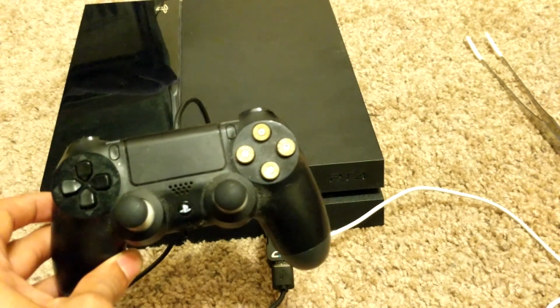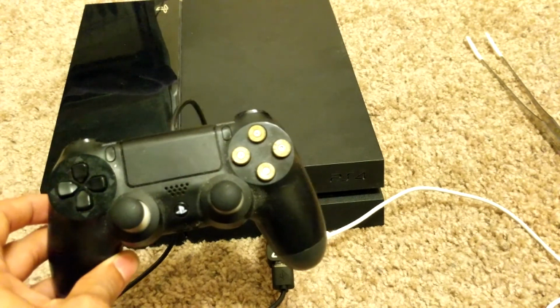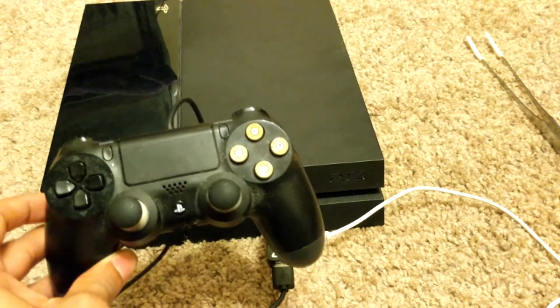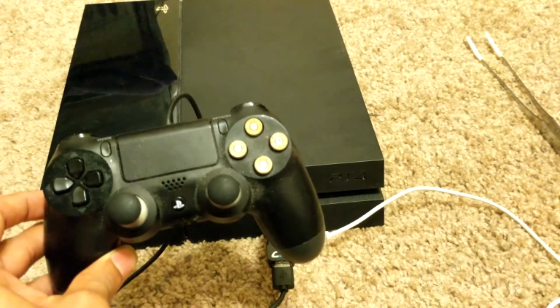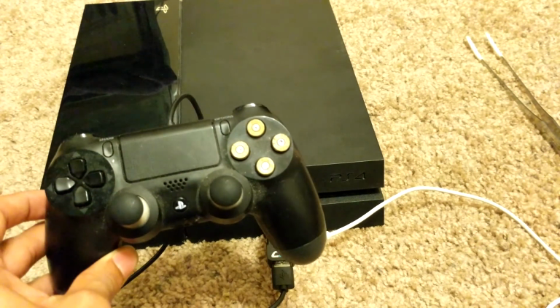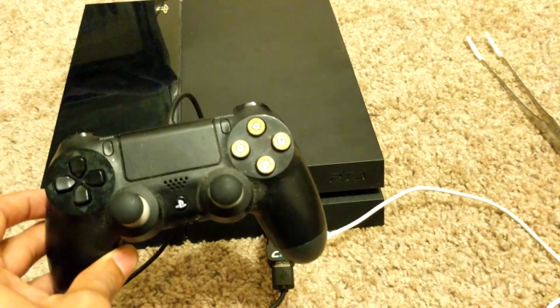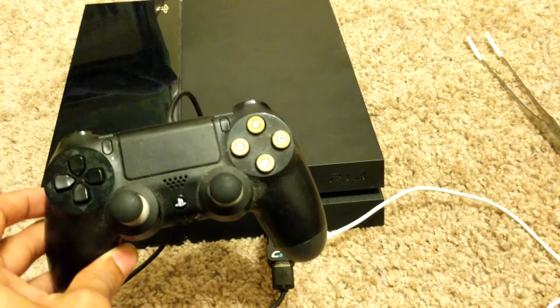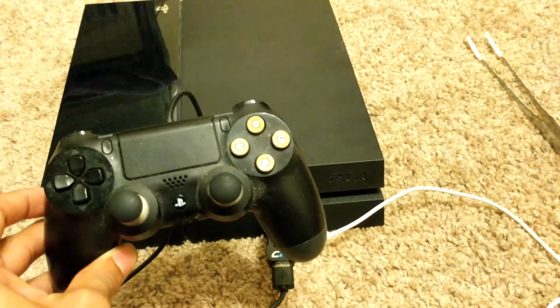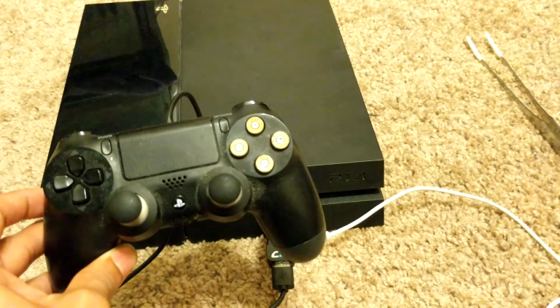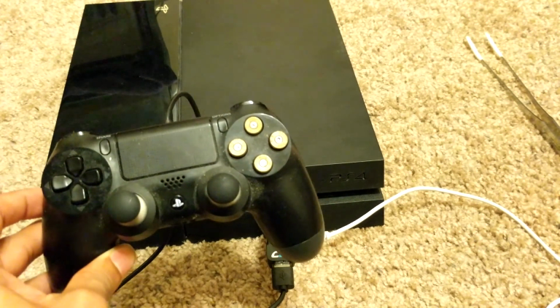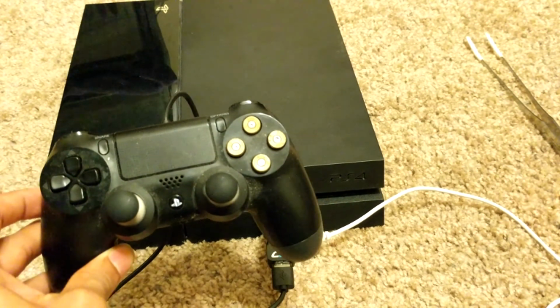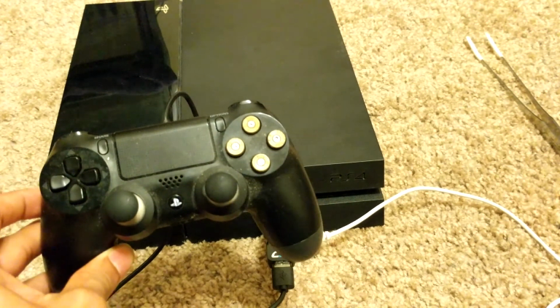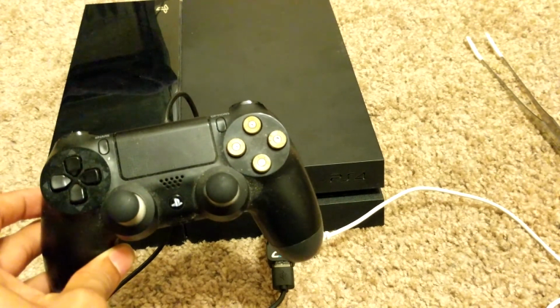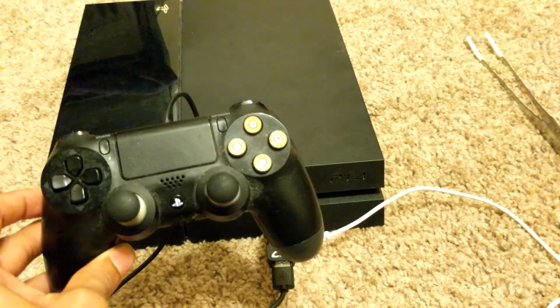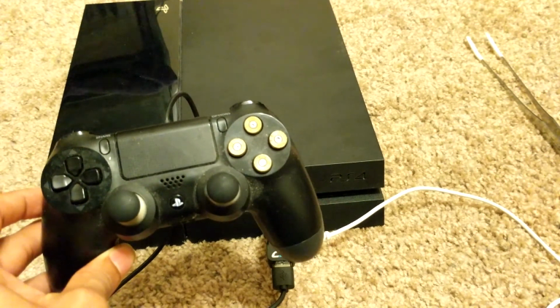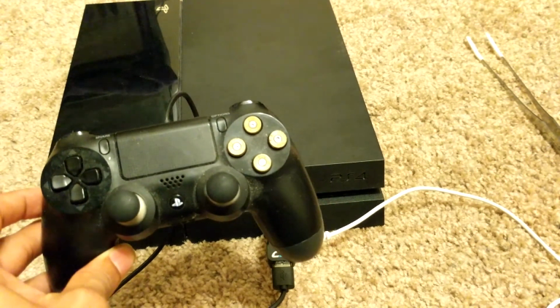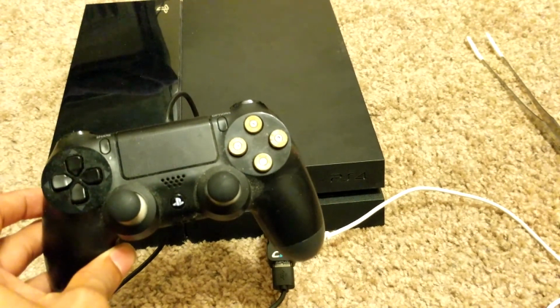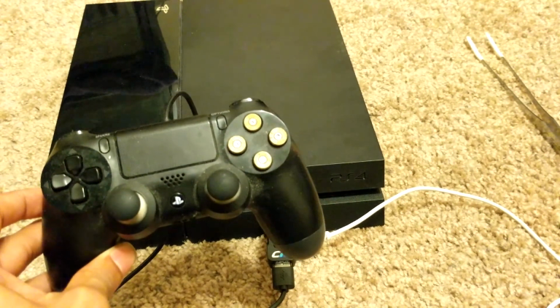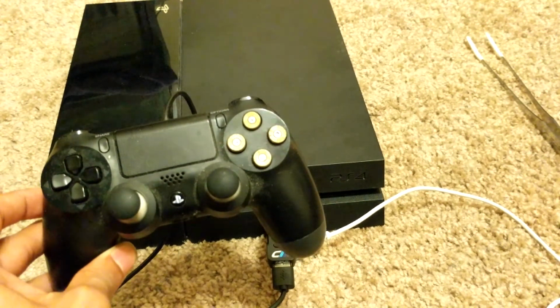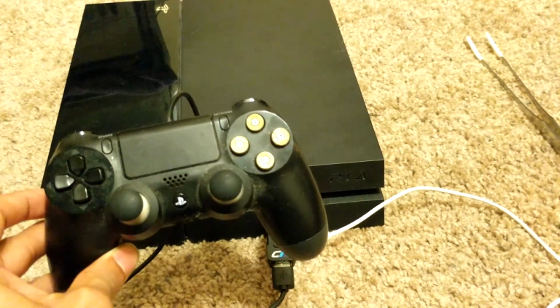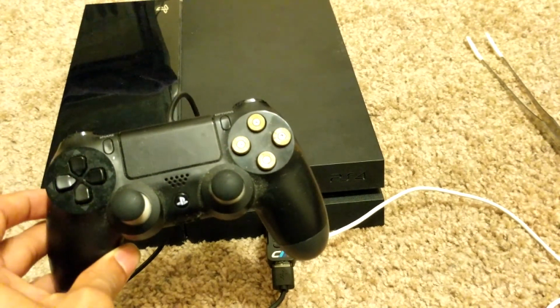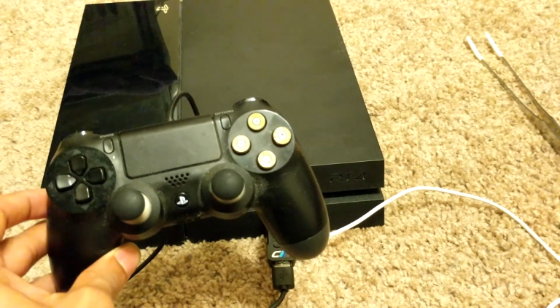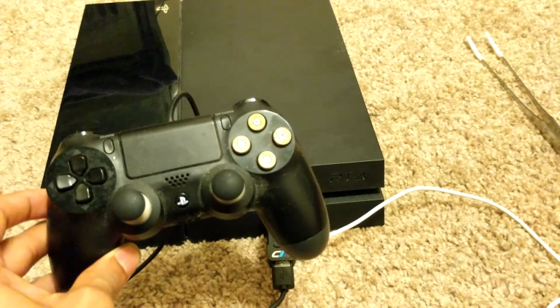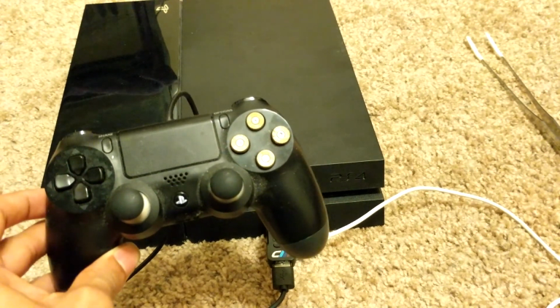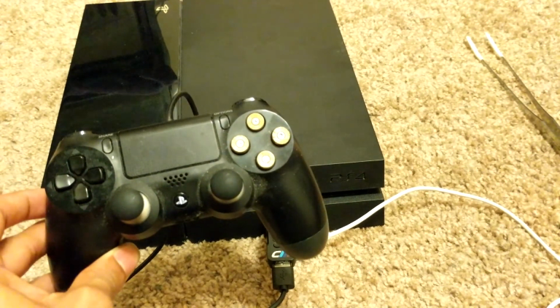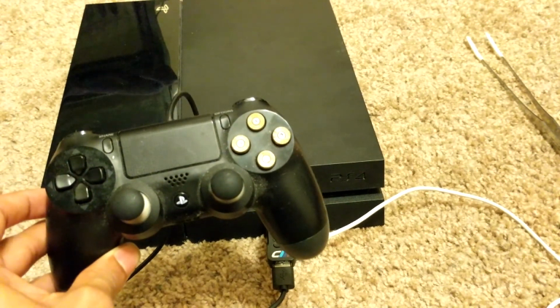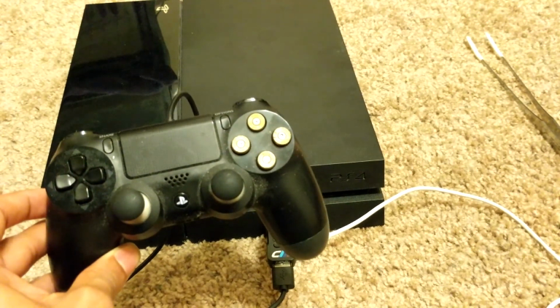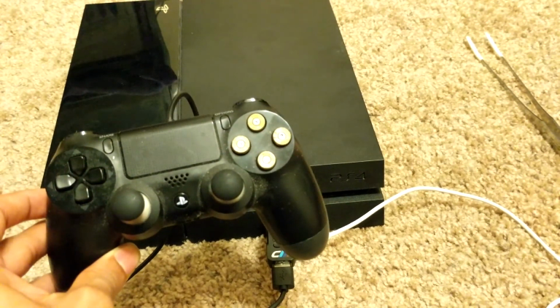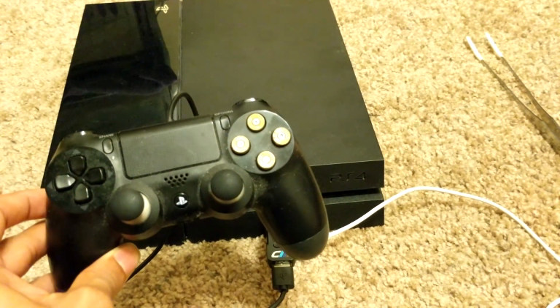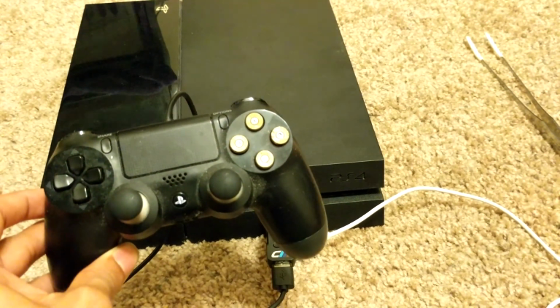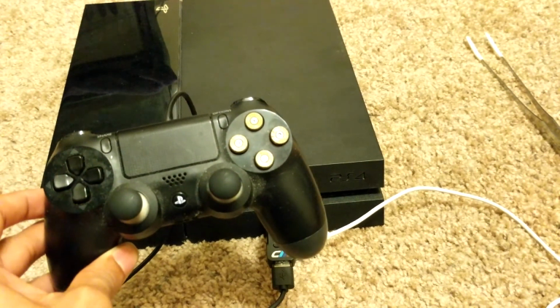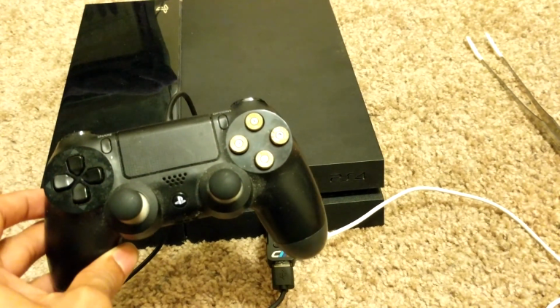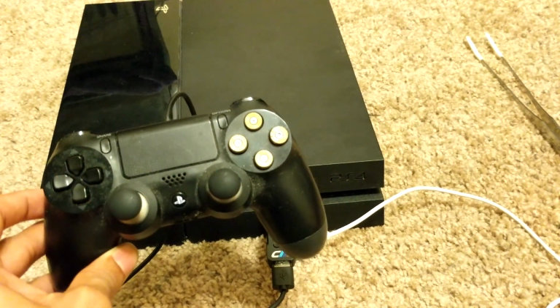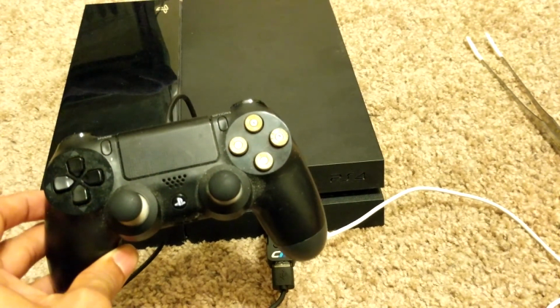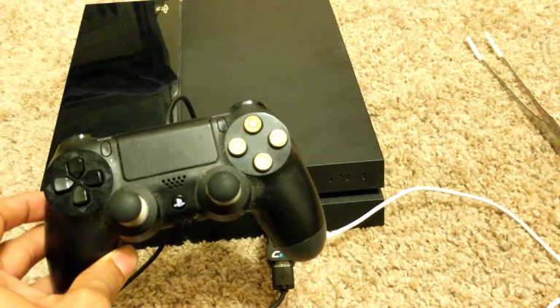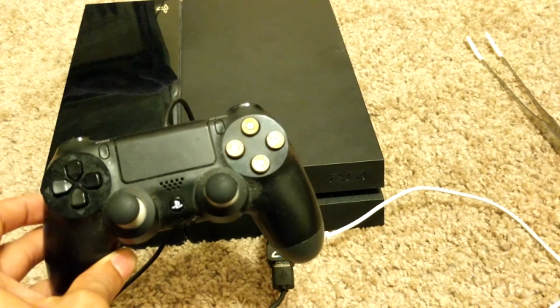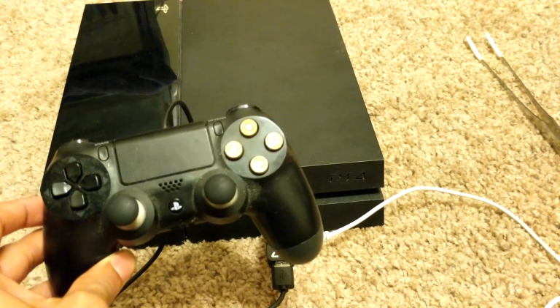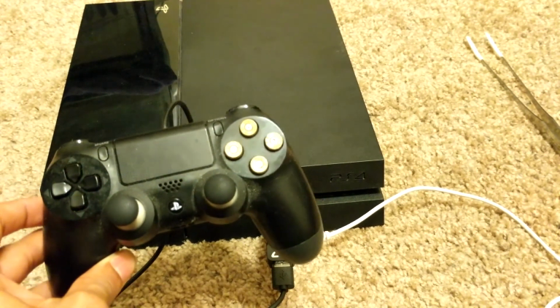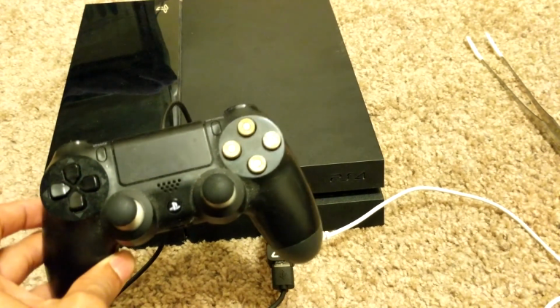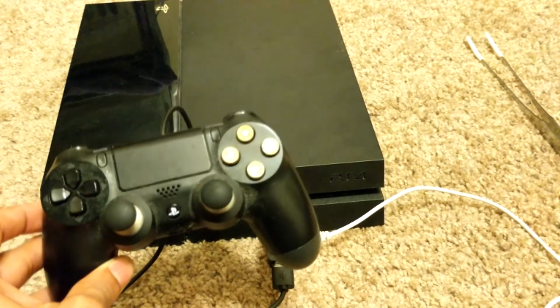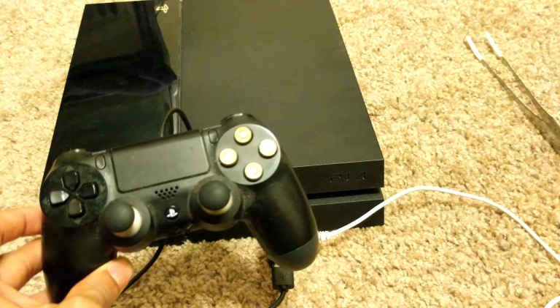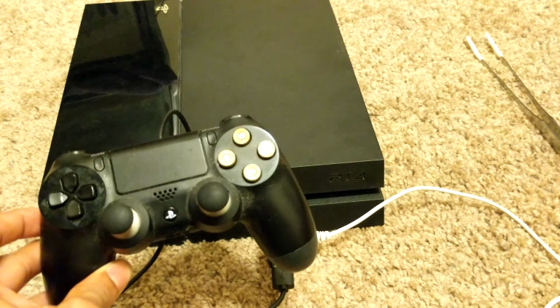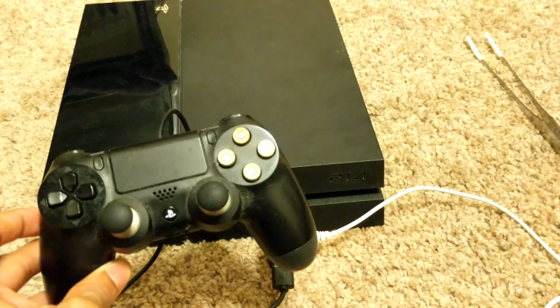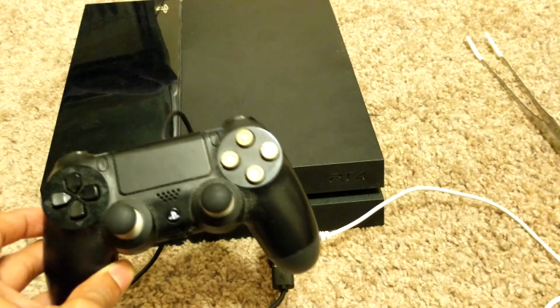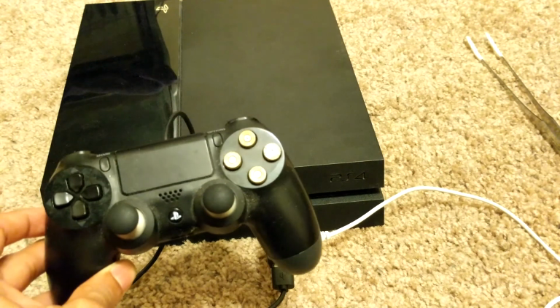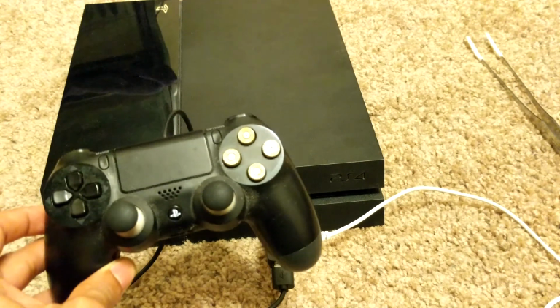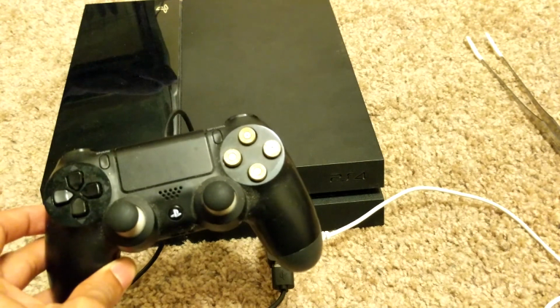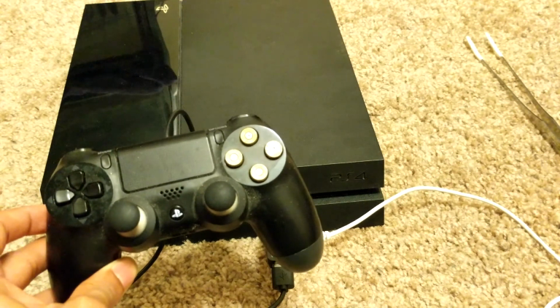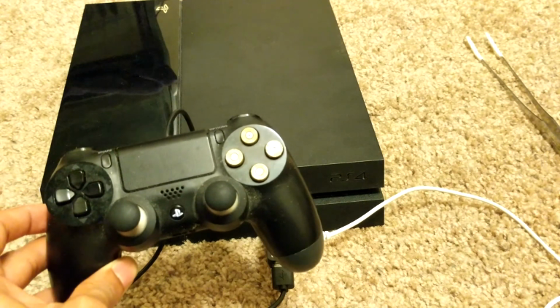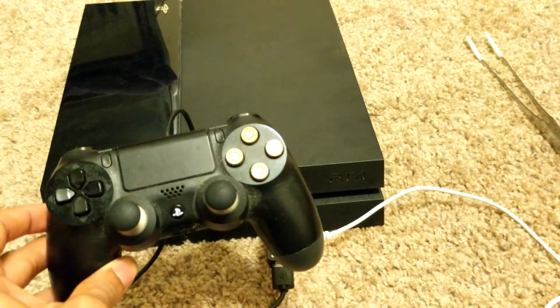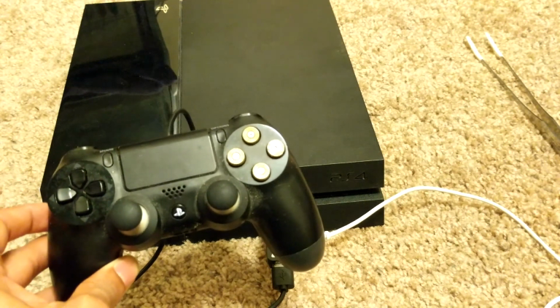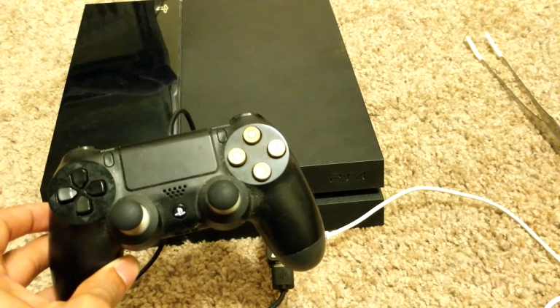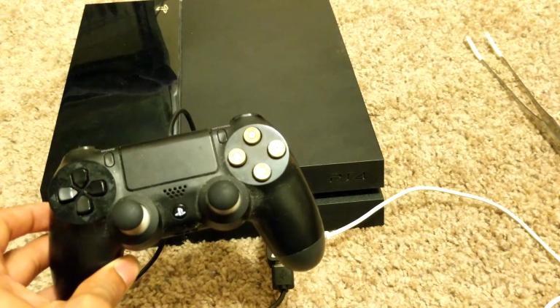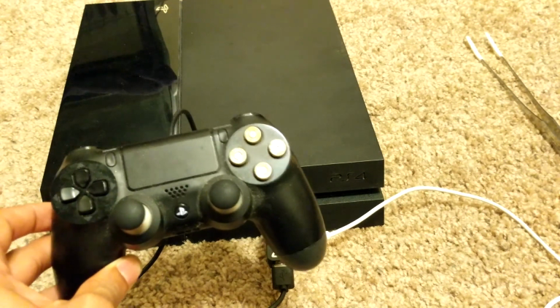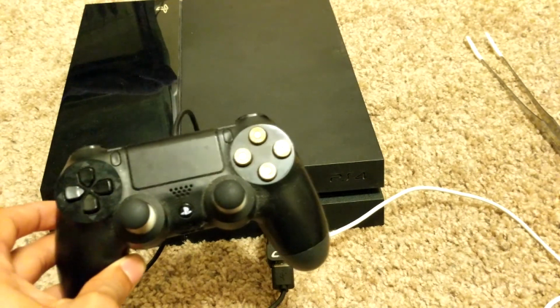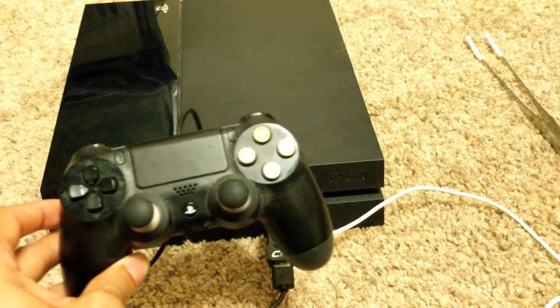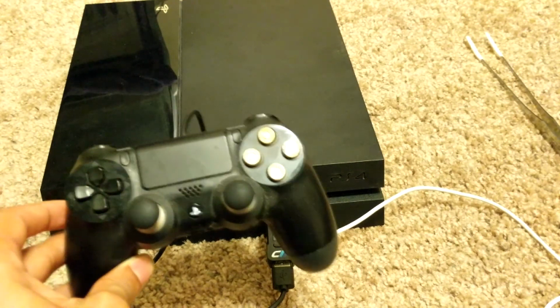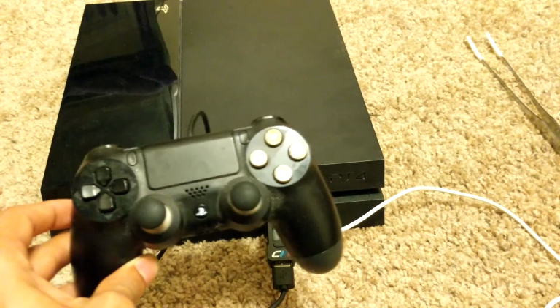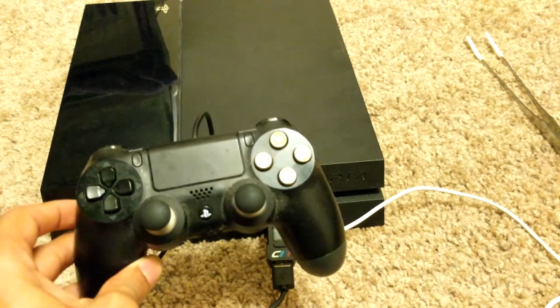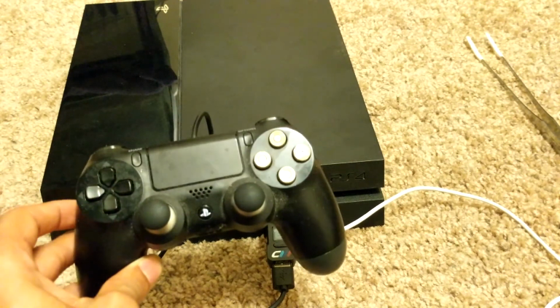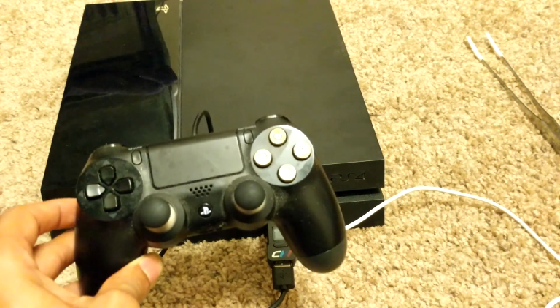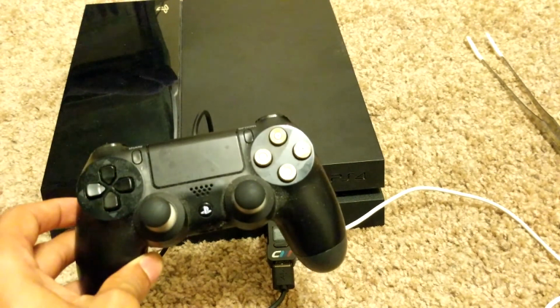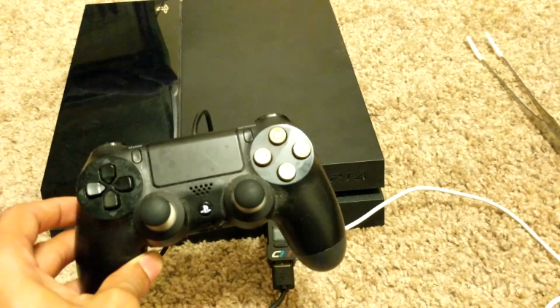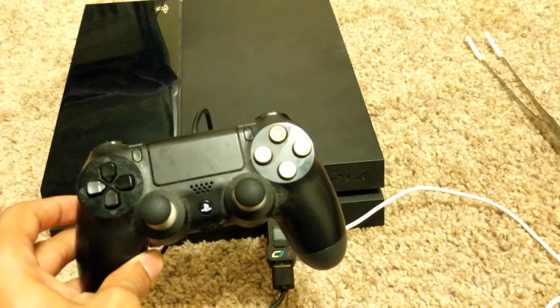Sorry, my controller is a little bit dusty, but it never gets used. Thank you all for watching. Until next time.